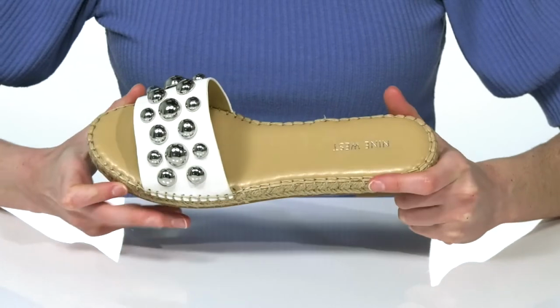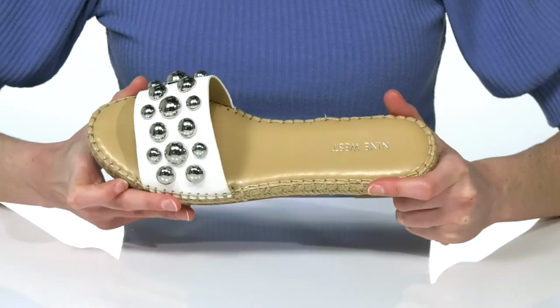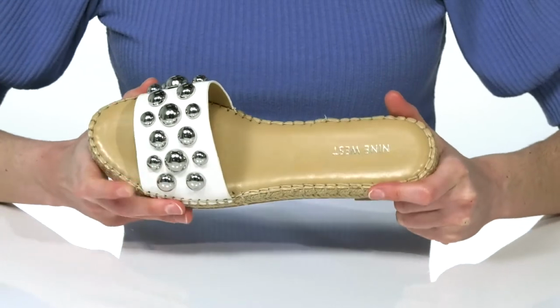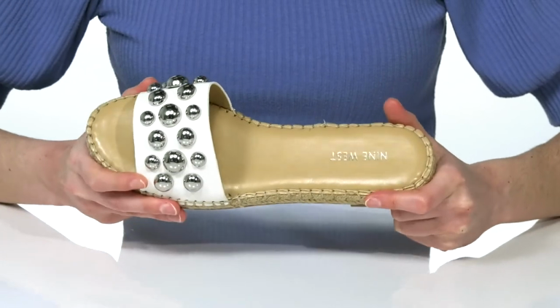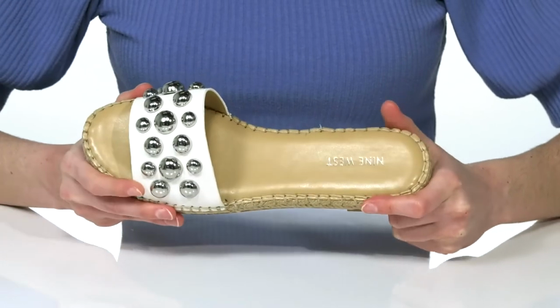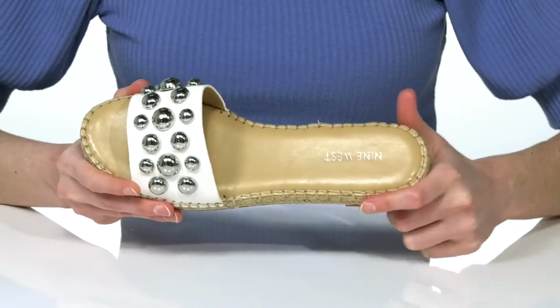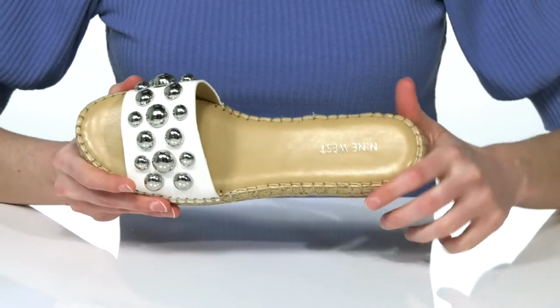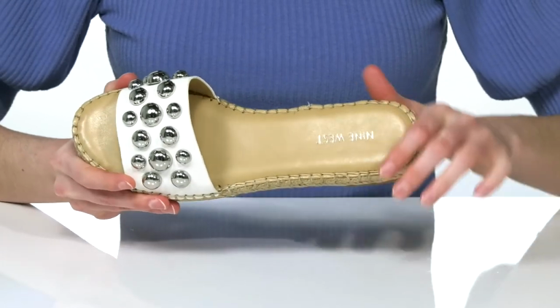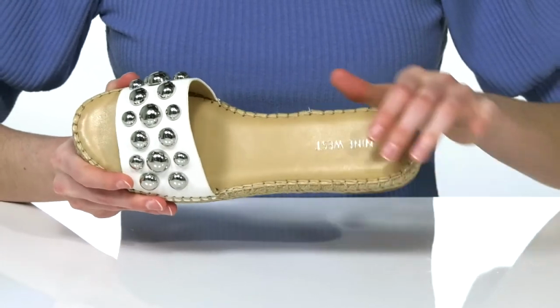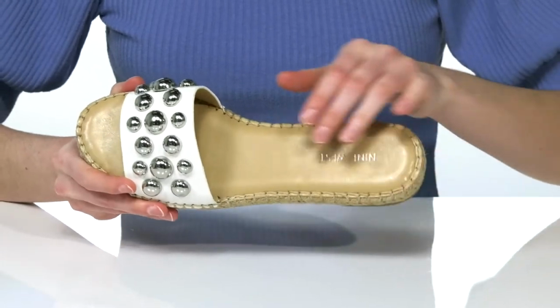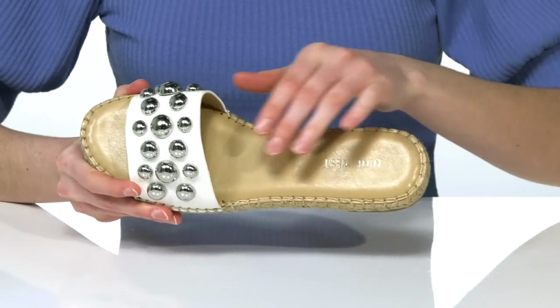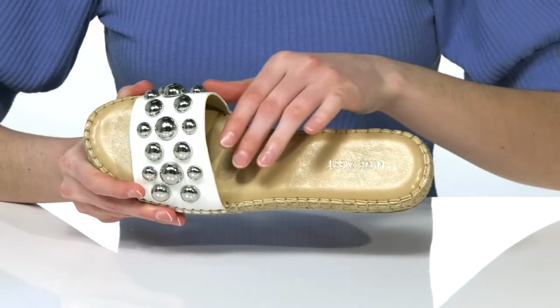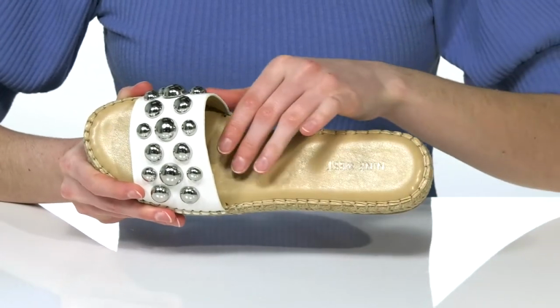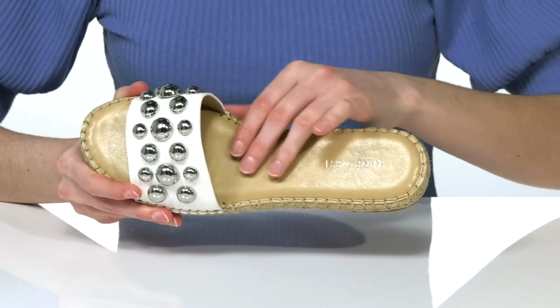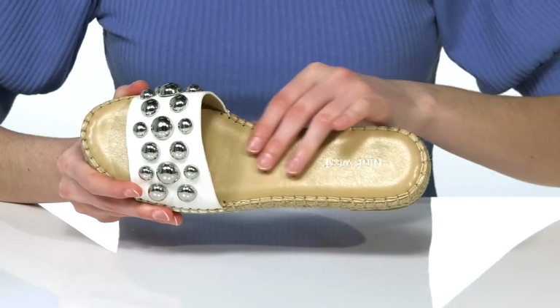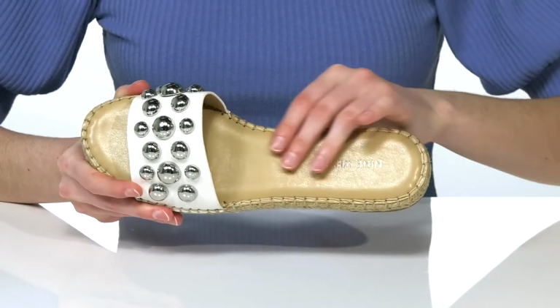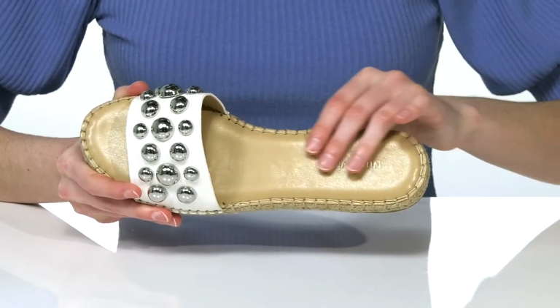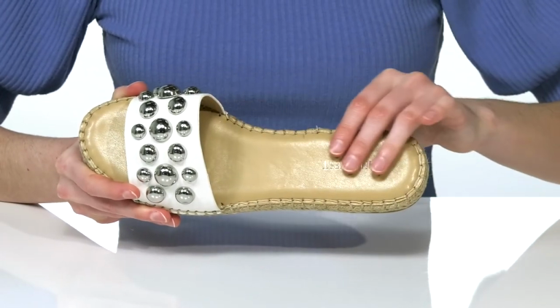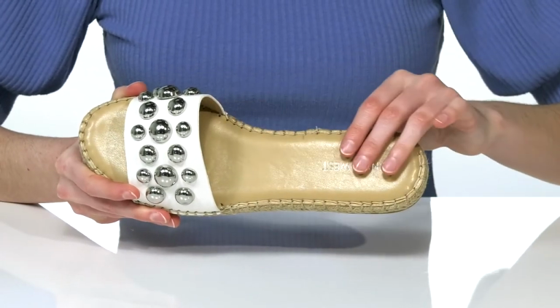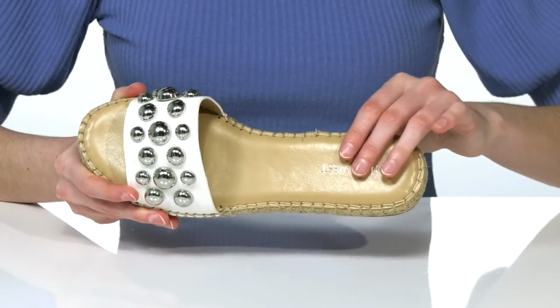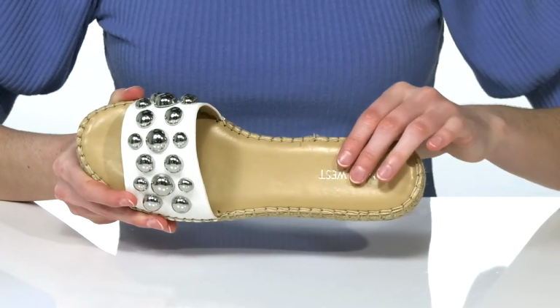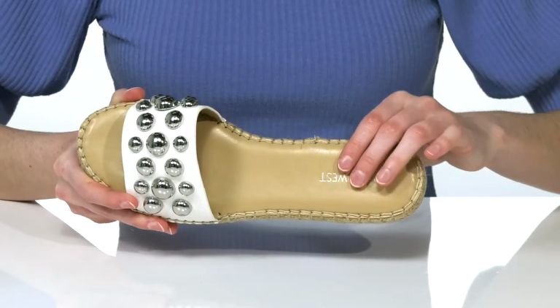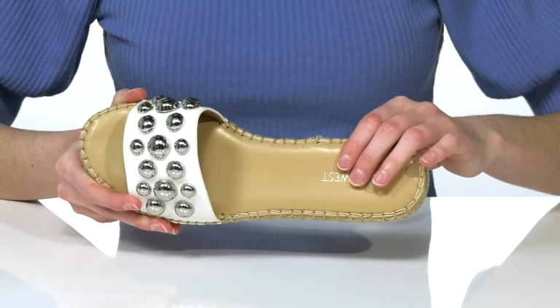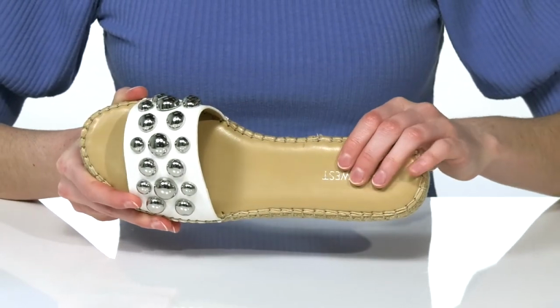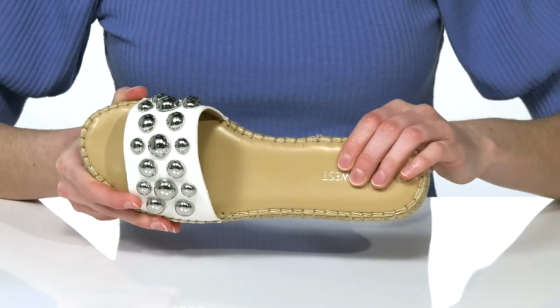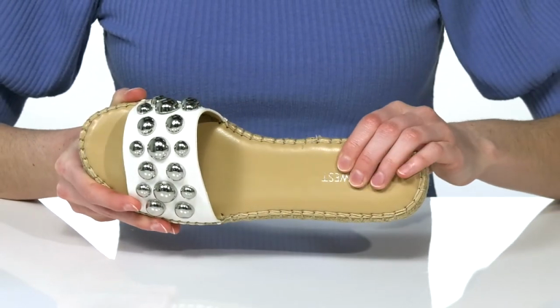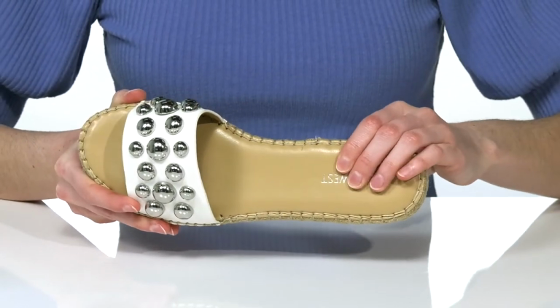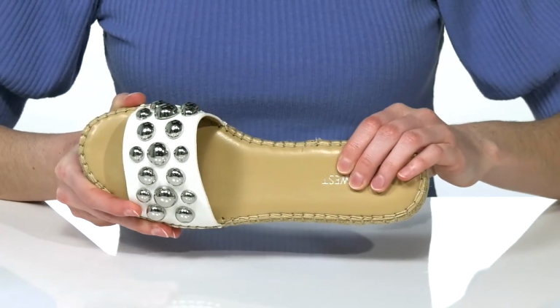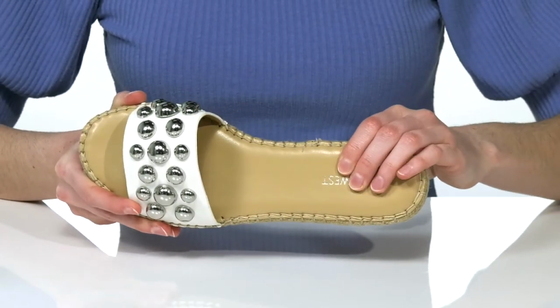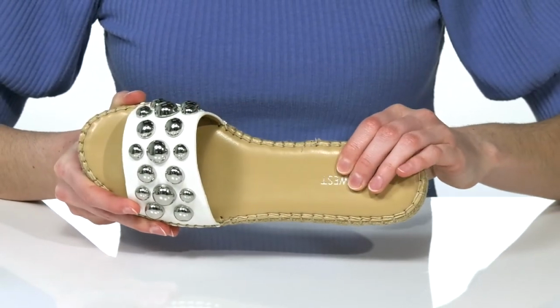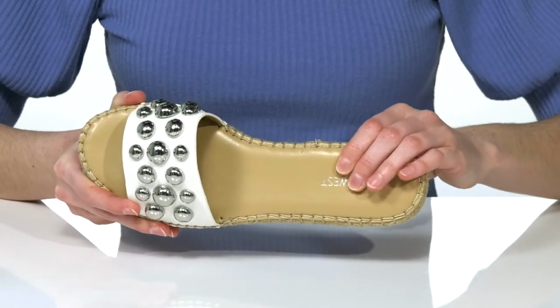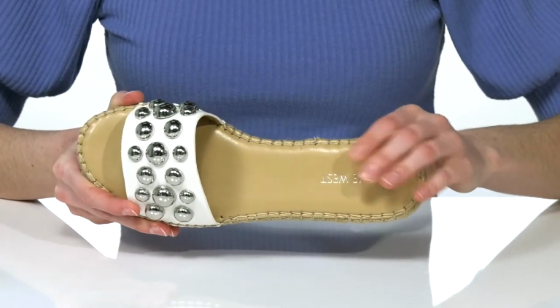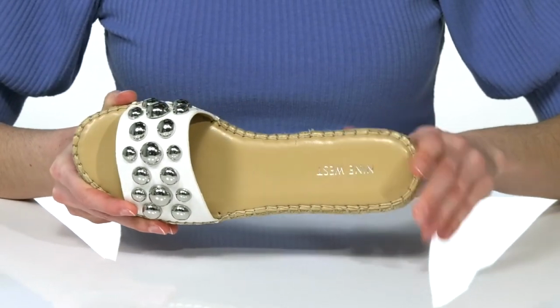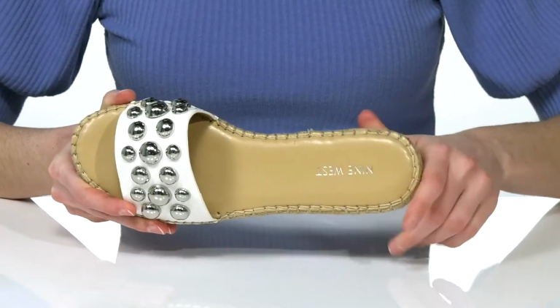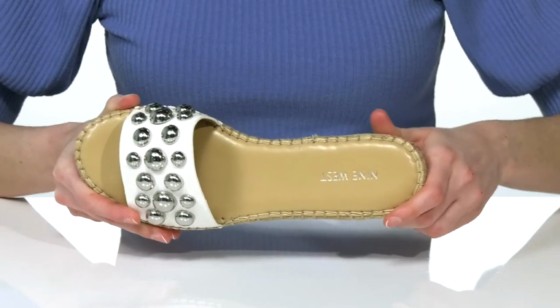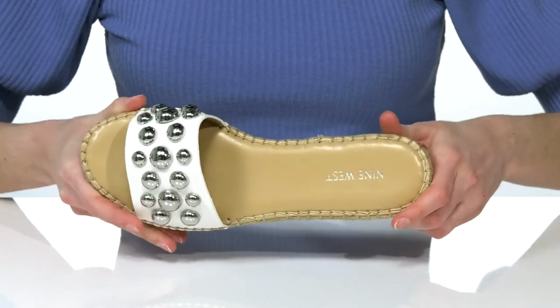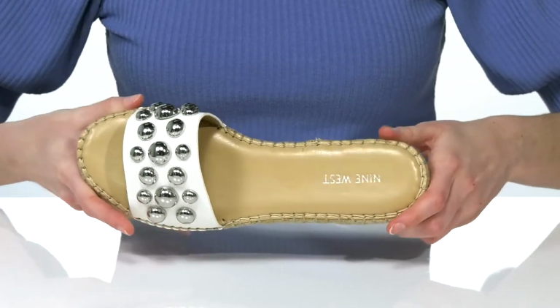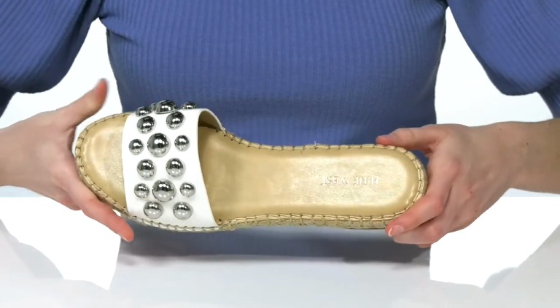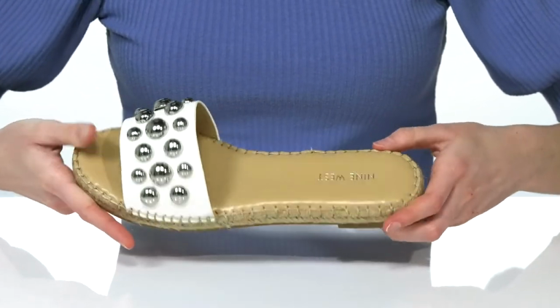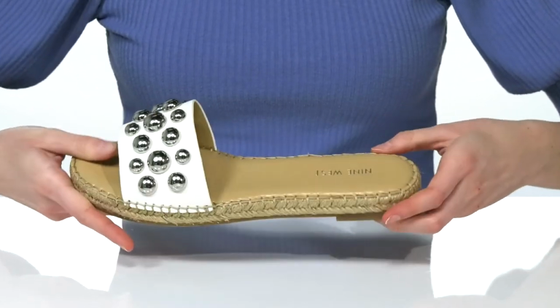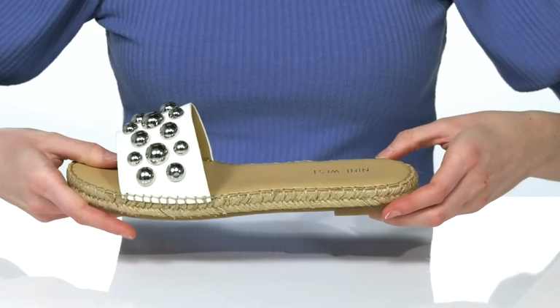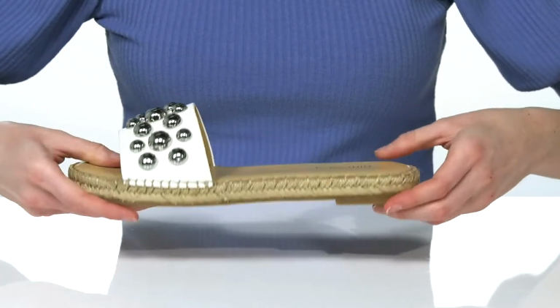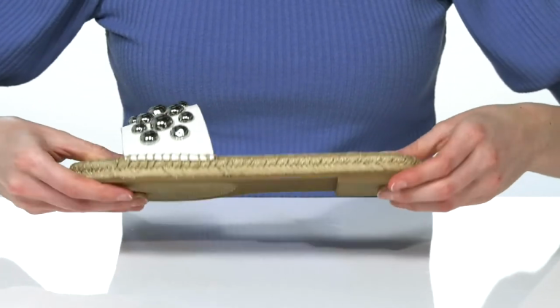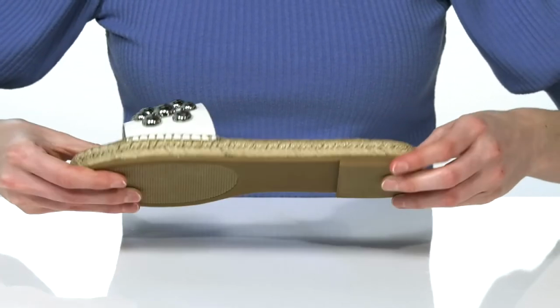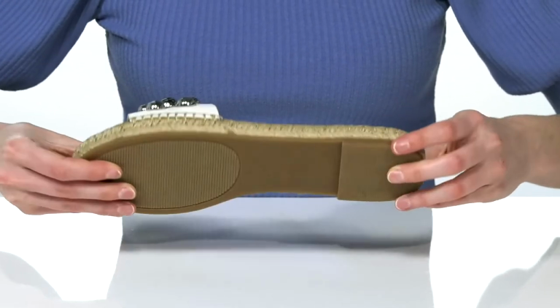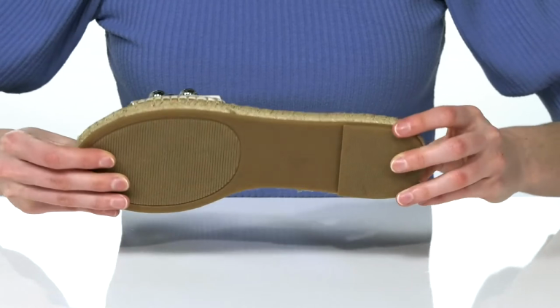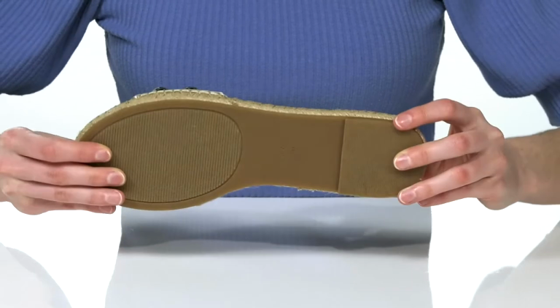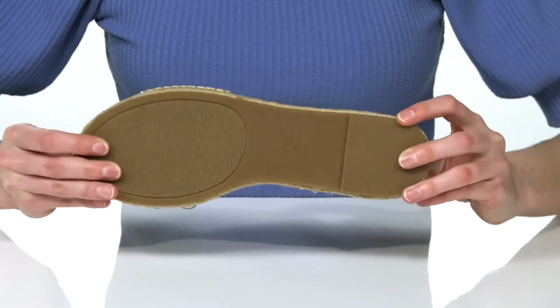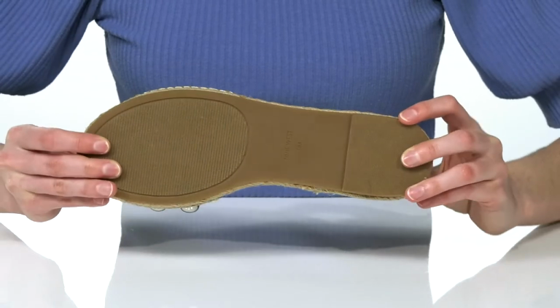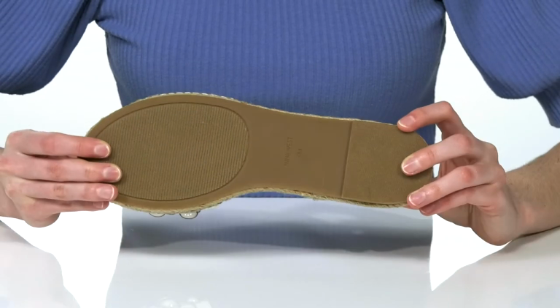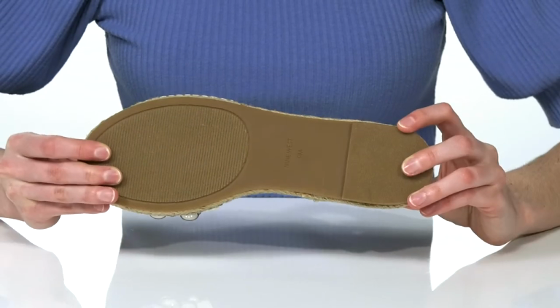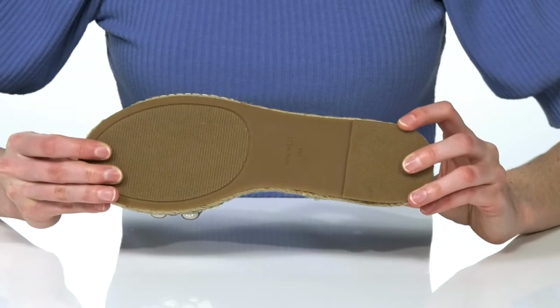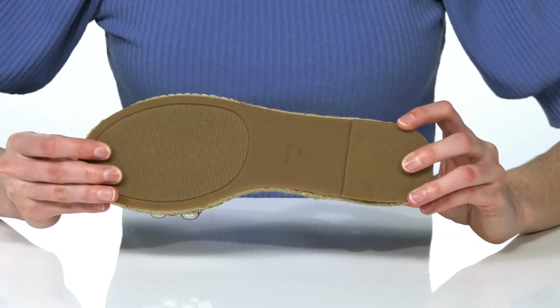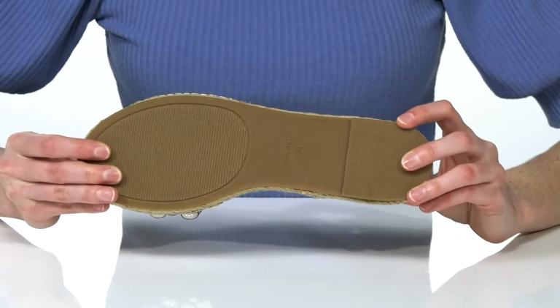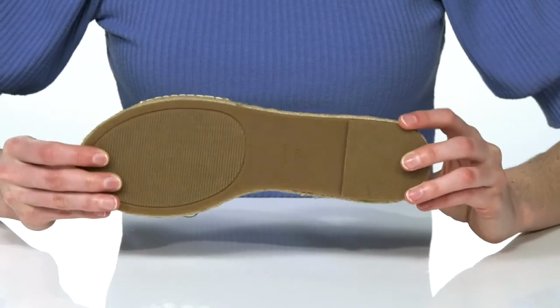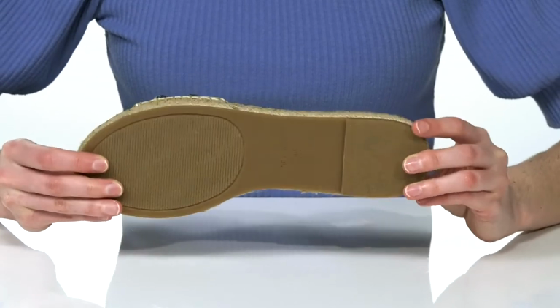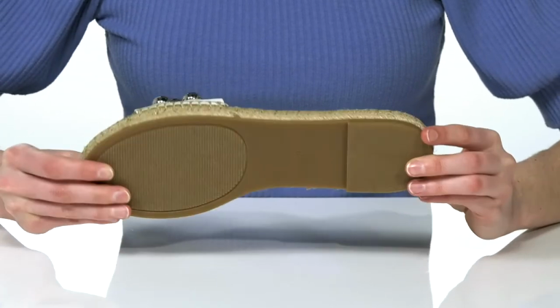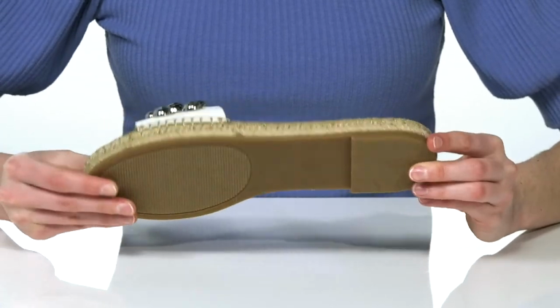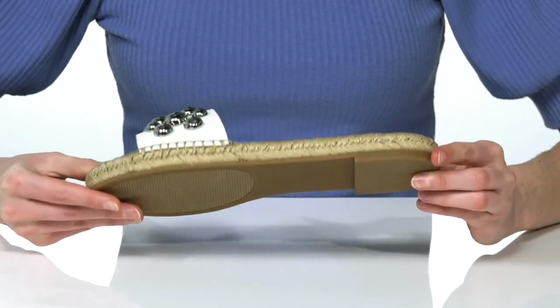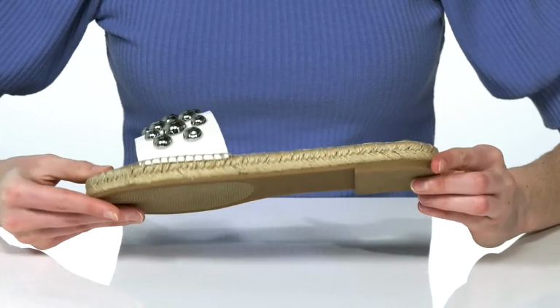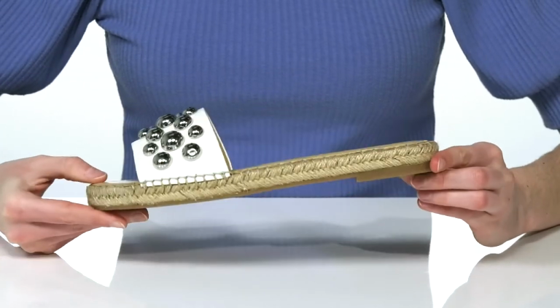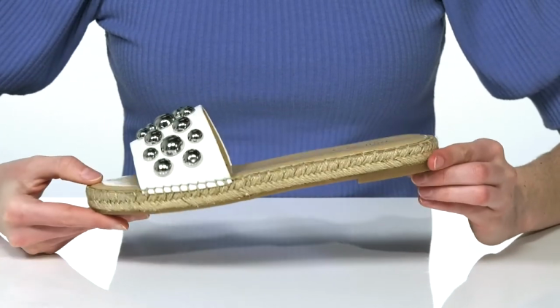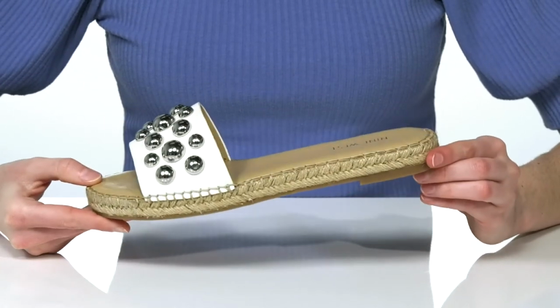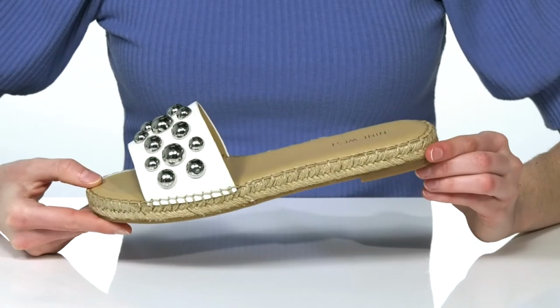Inside they have a smooth lining and a padded footbed, and it's all on top of a lightly textured outsole.